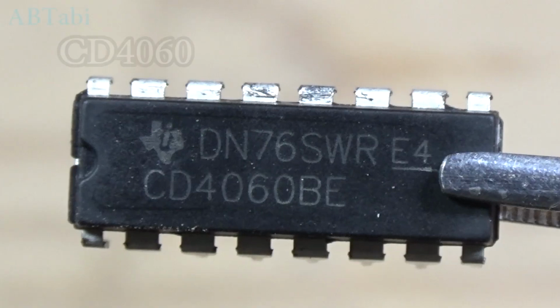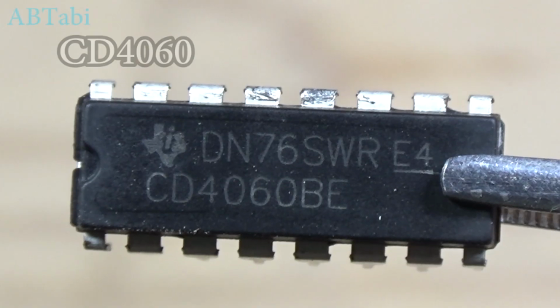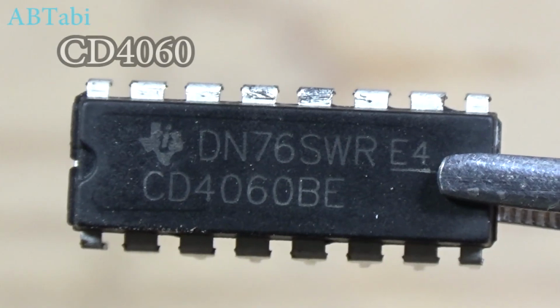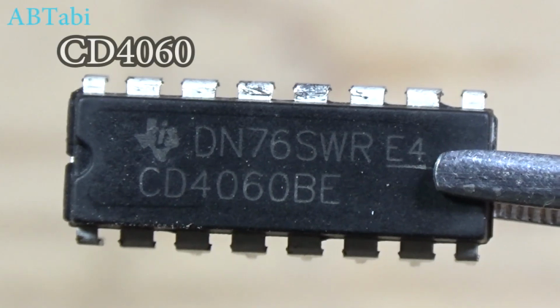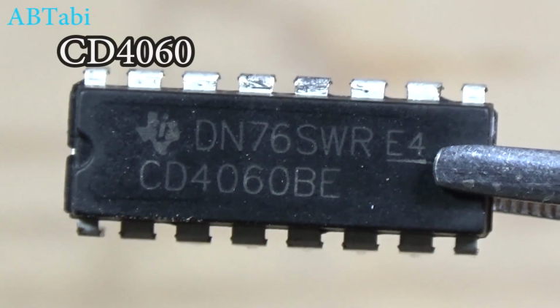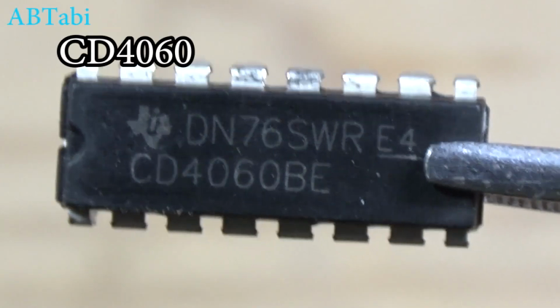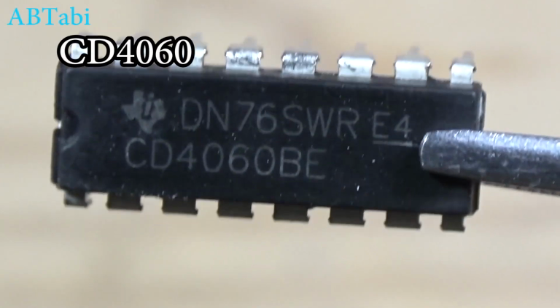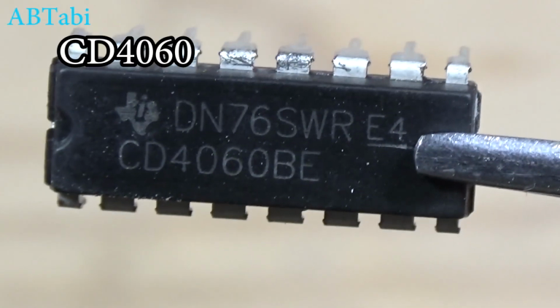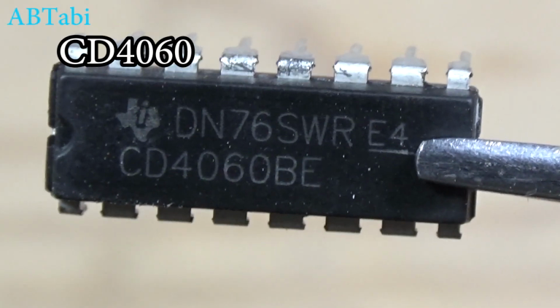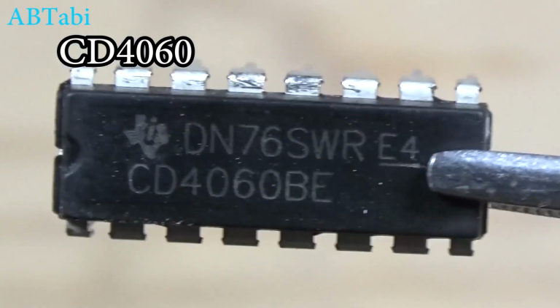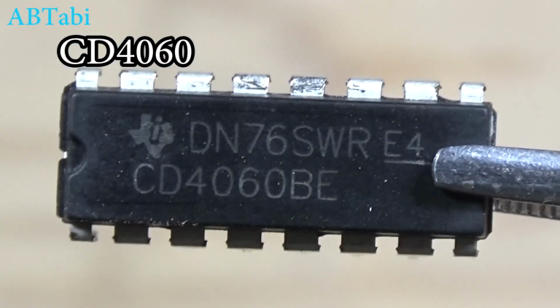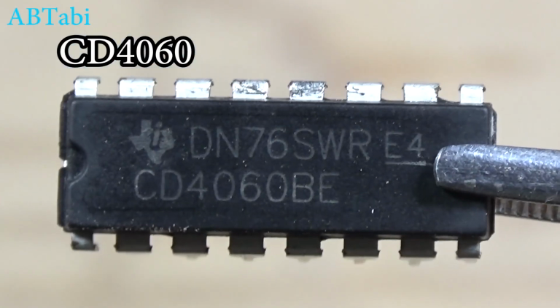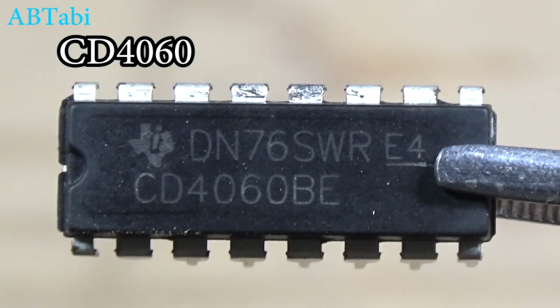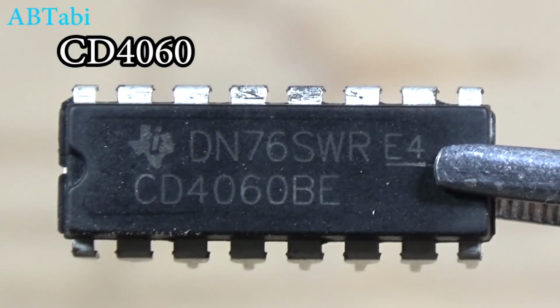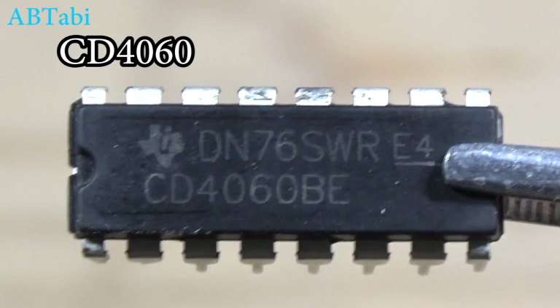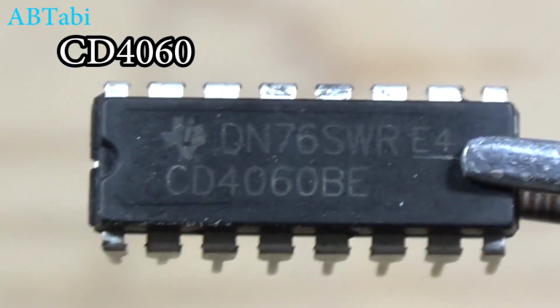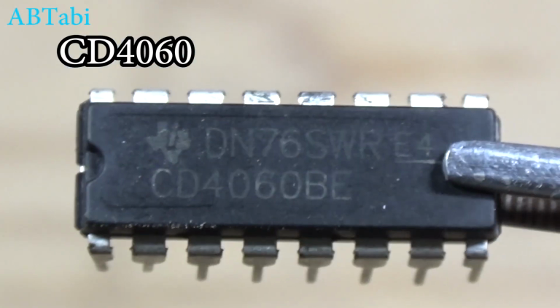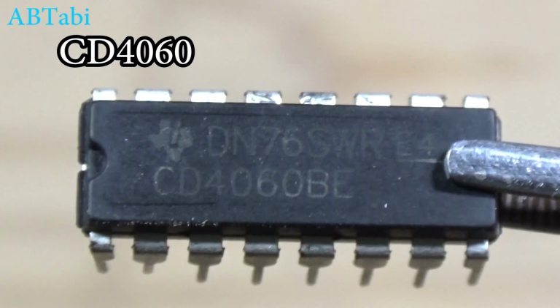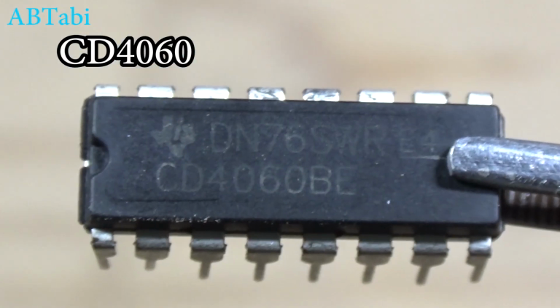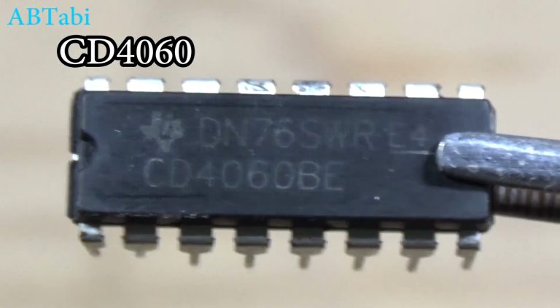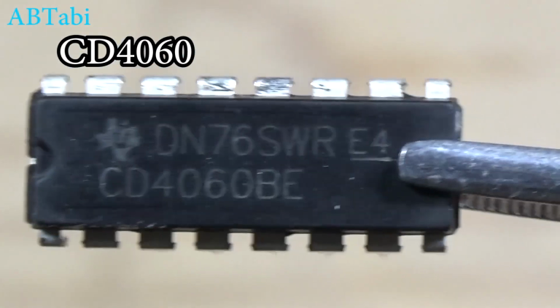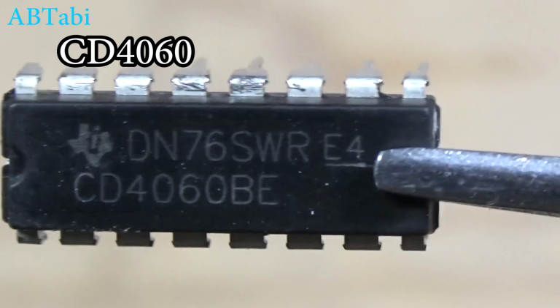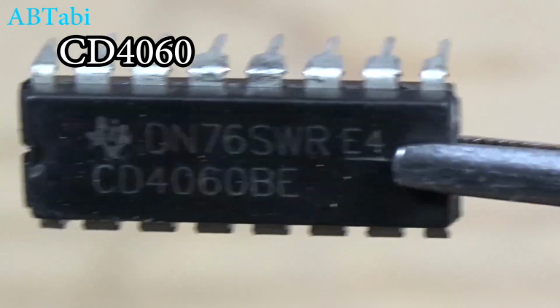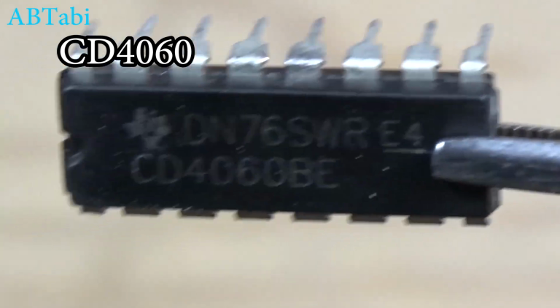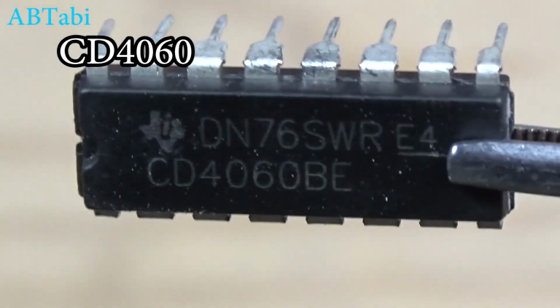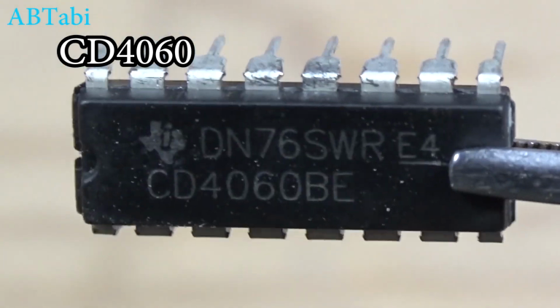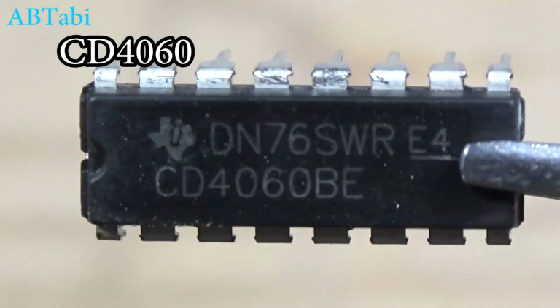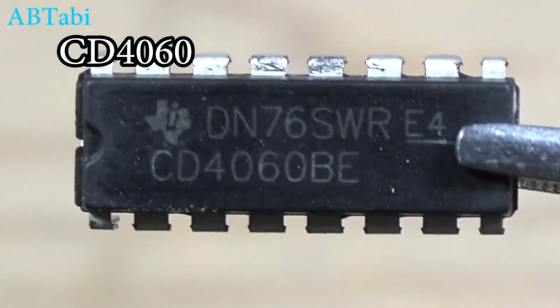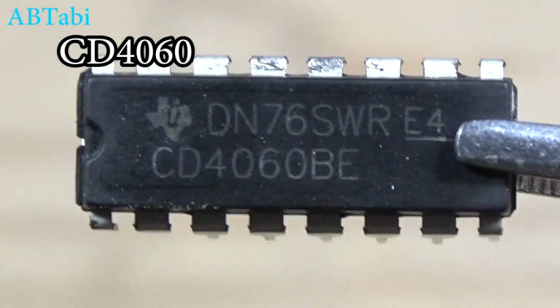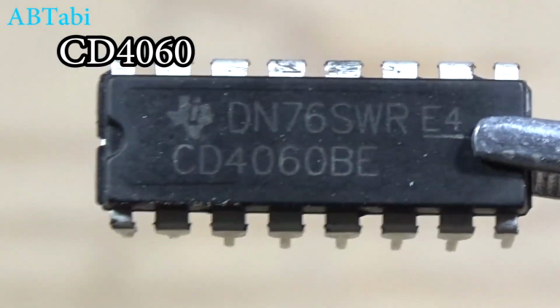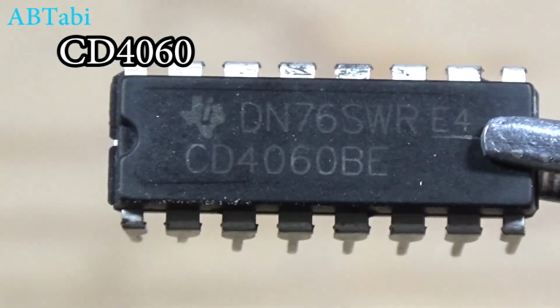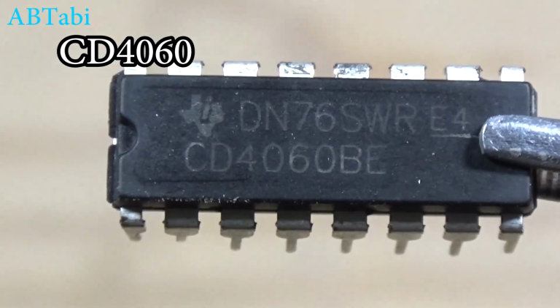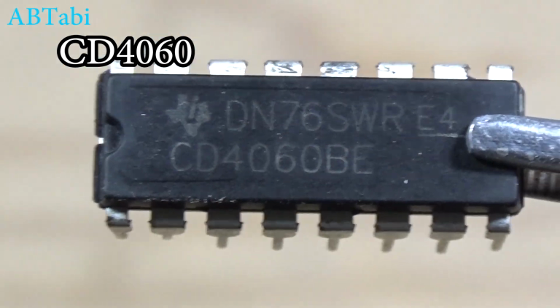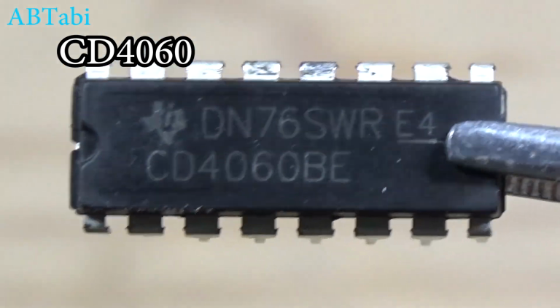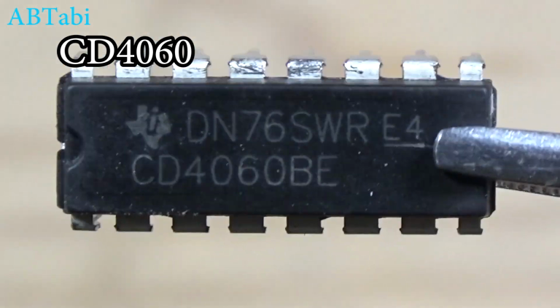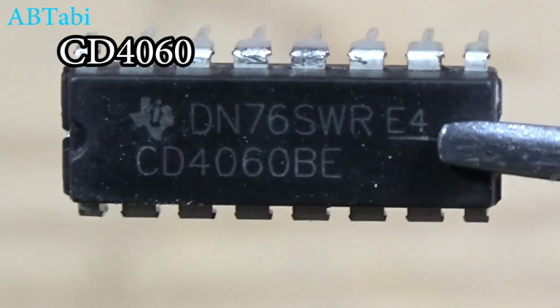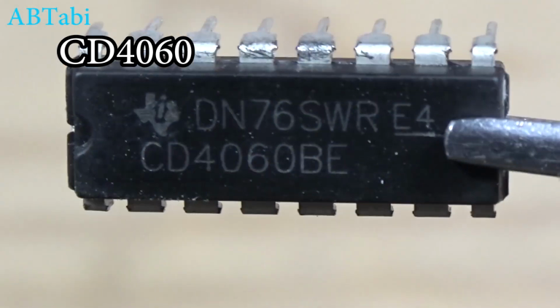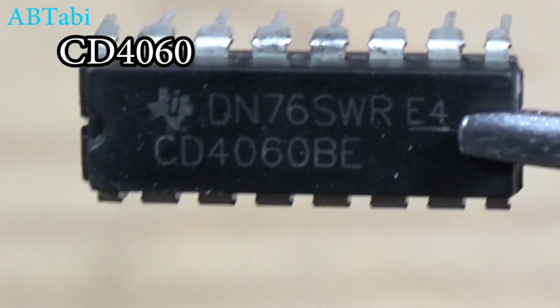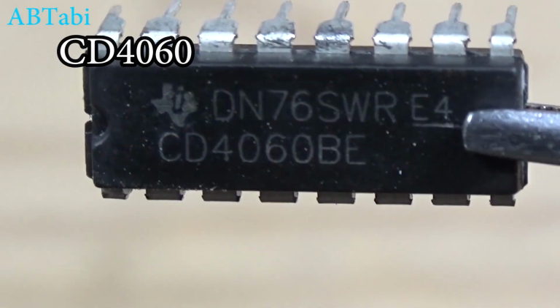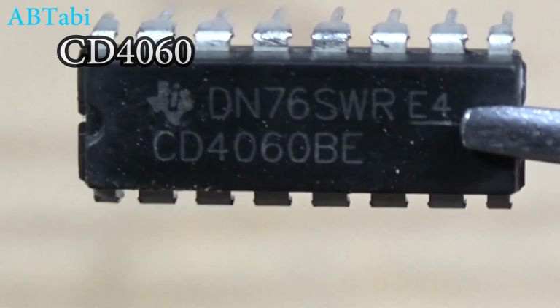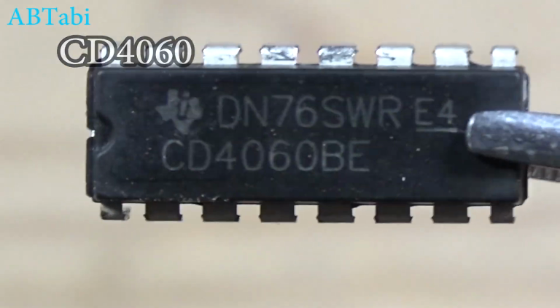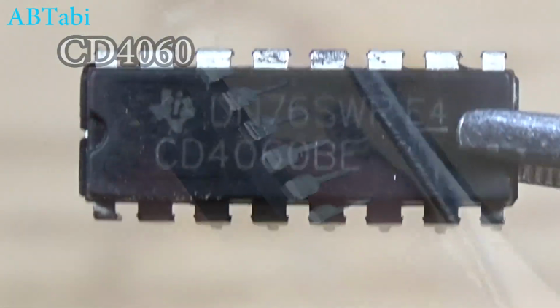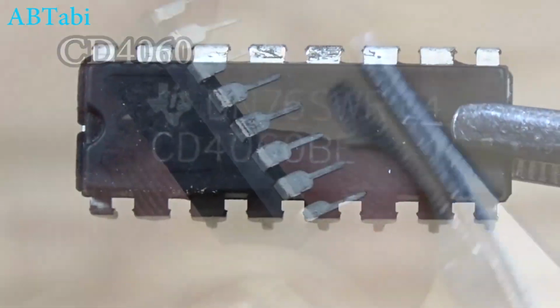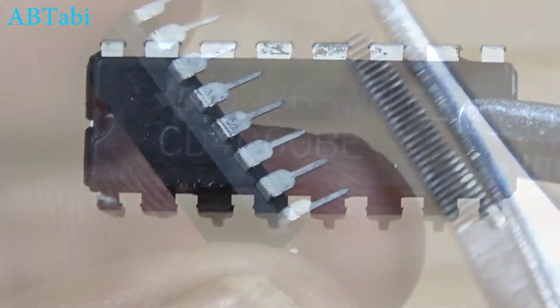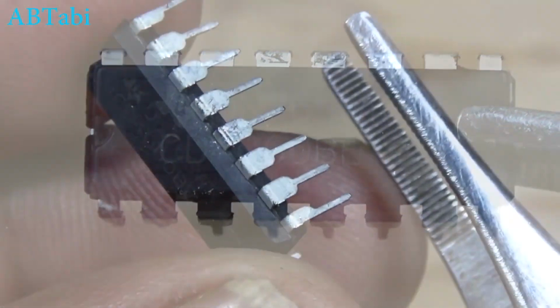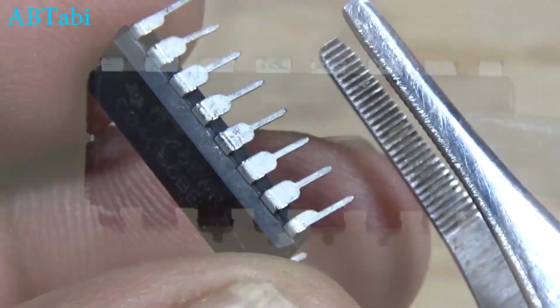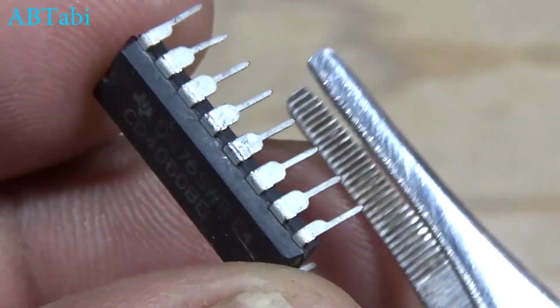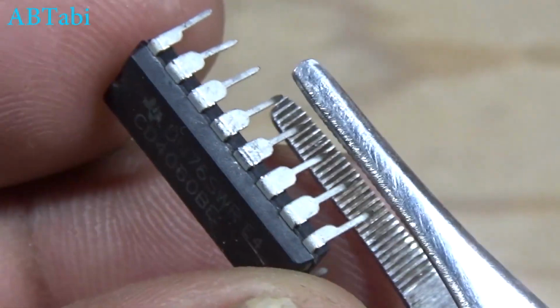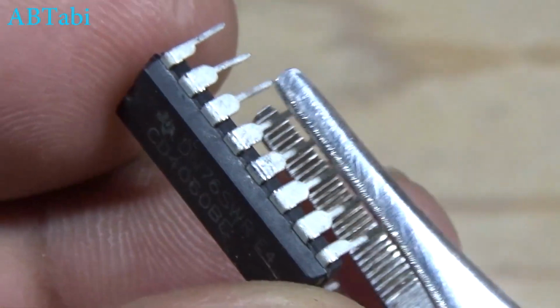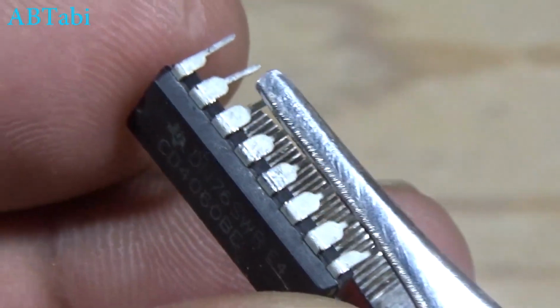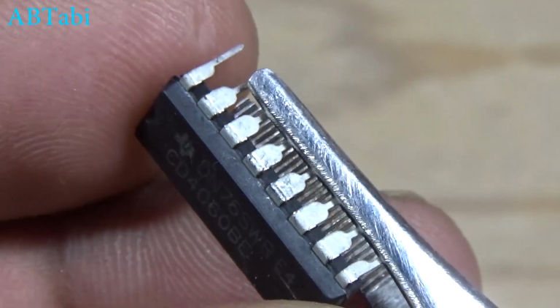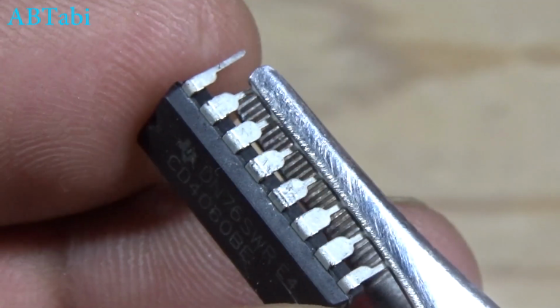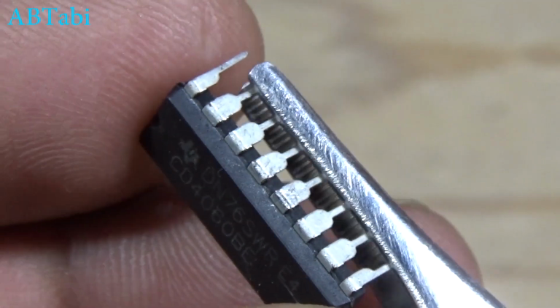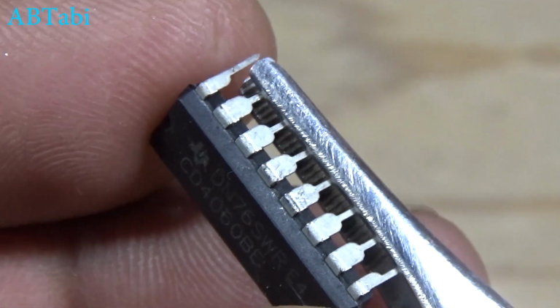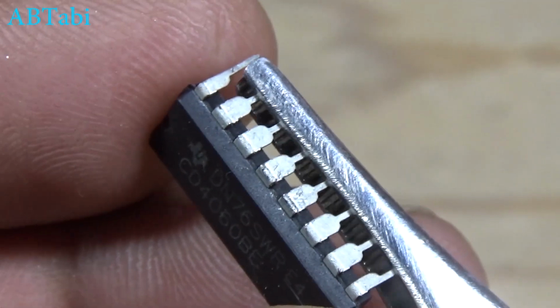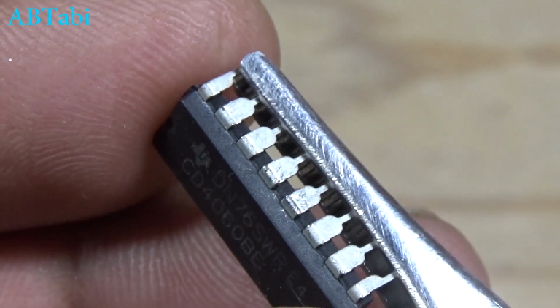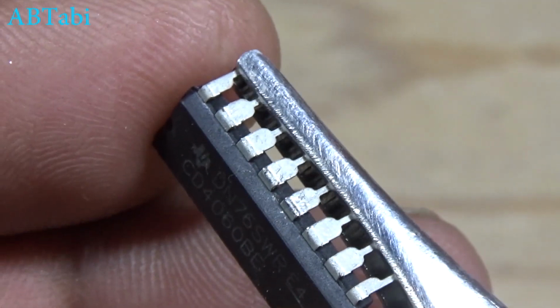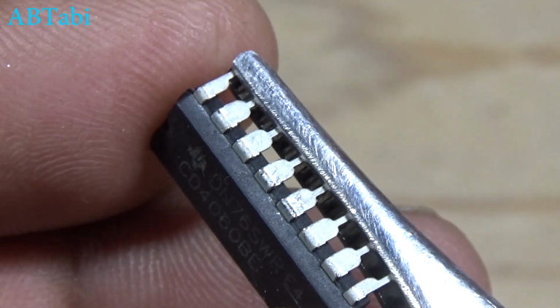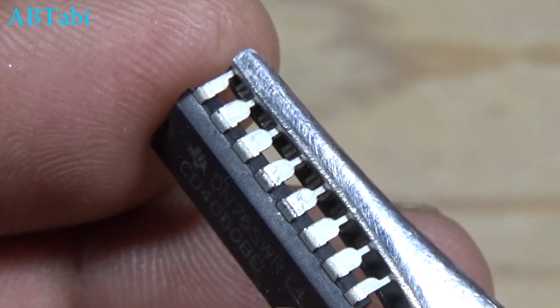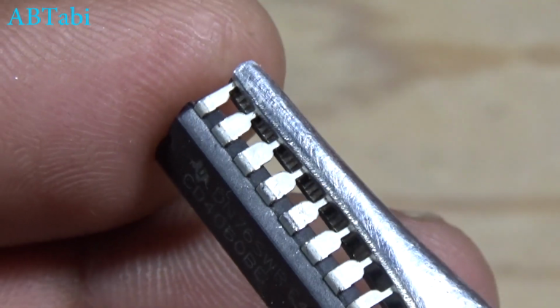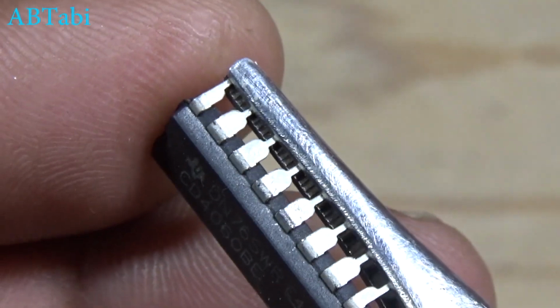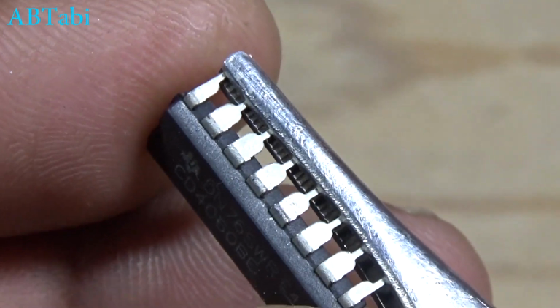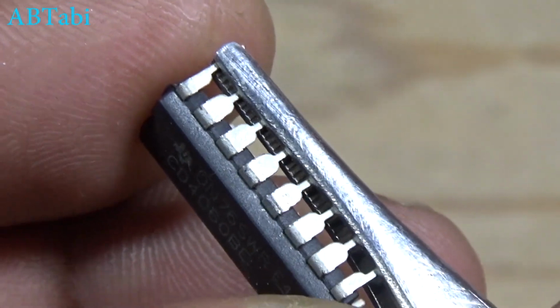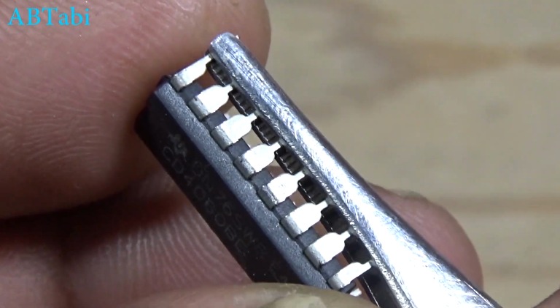Hello friends, welcome to our channel. Today we will learn a simple die invention circuit using CD4060BE IC.